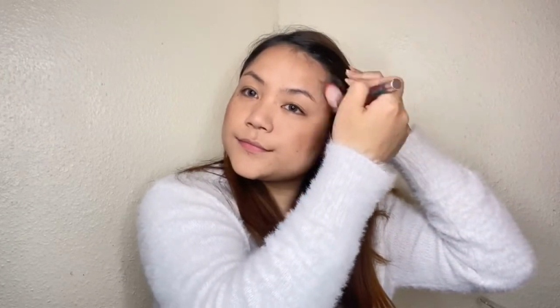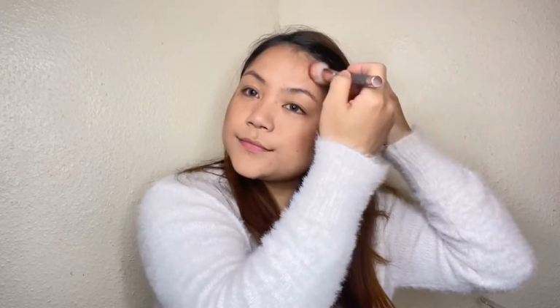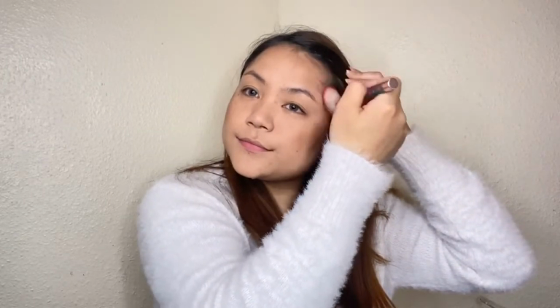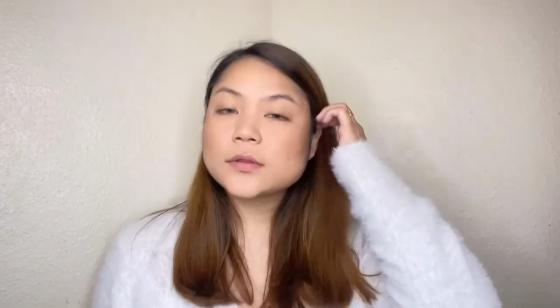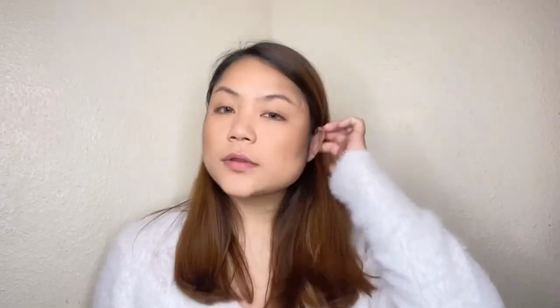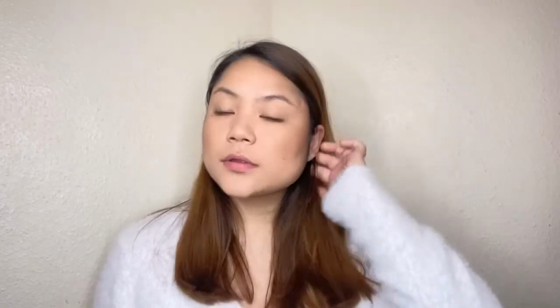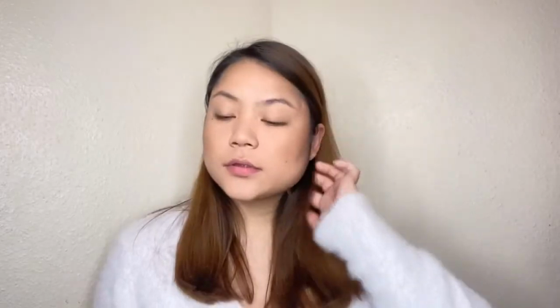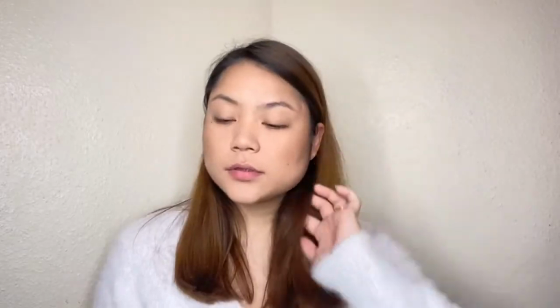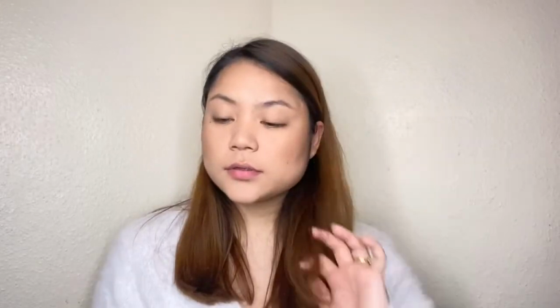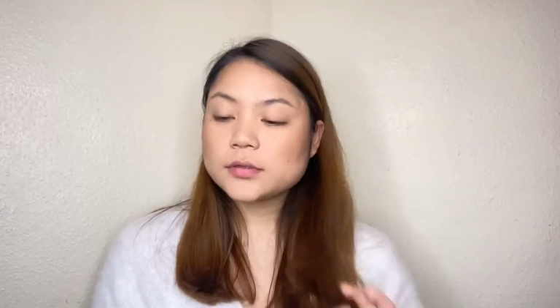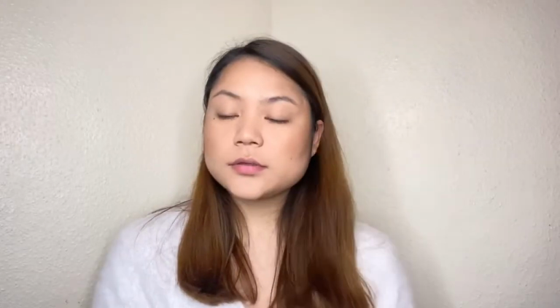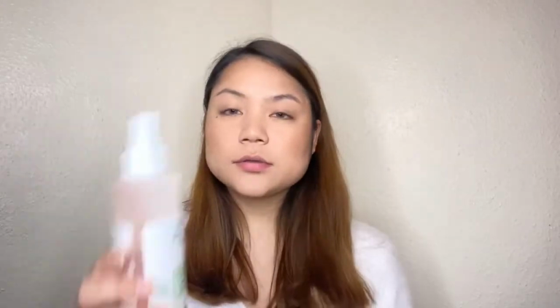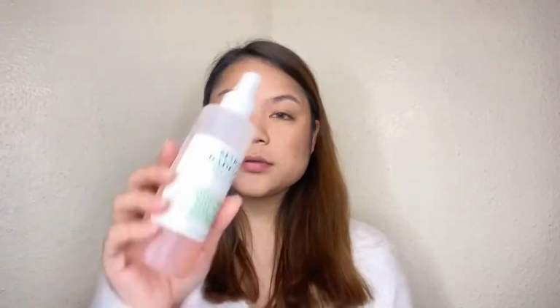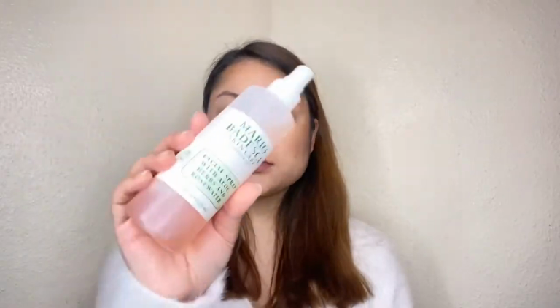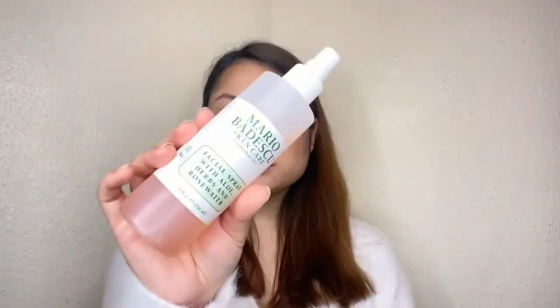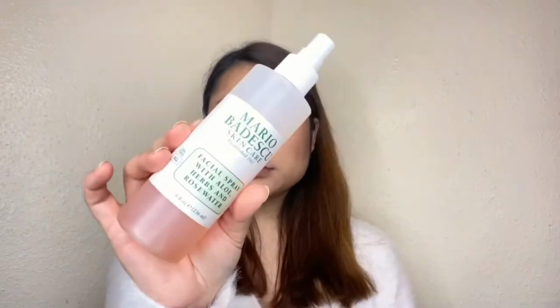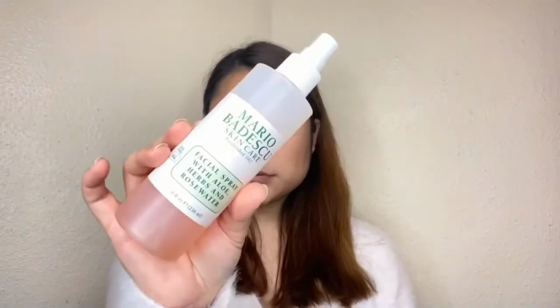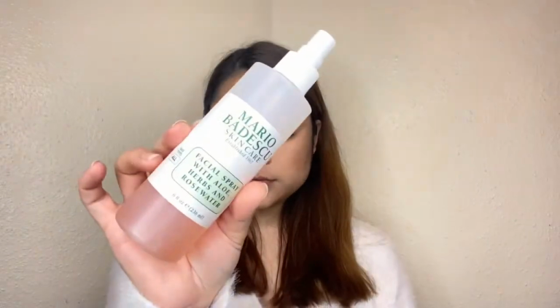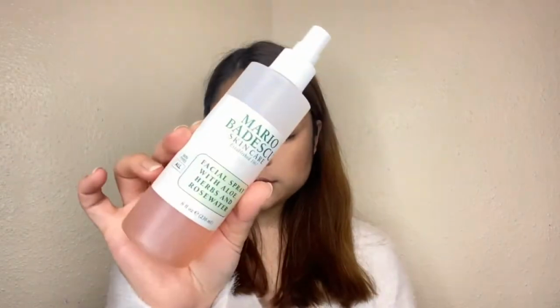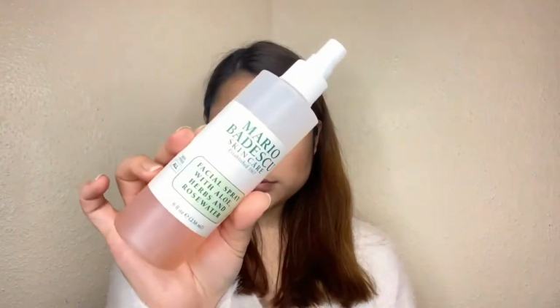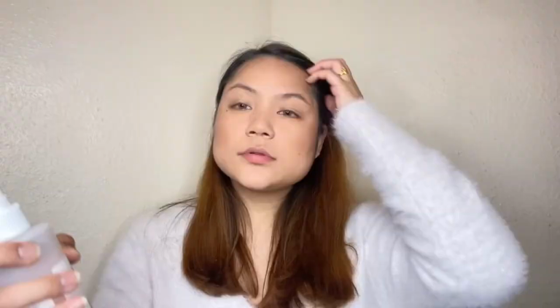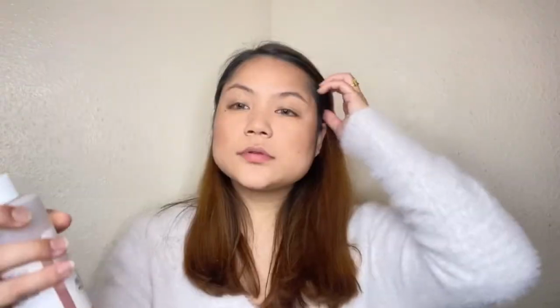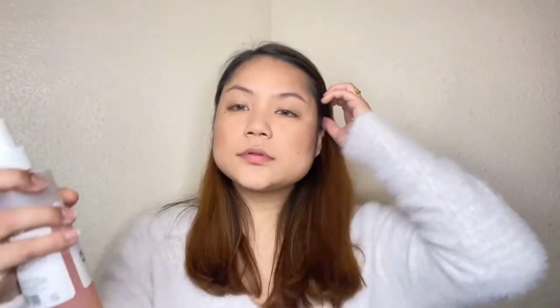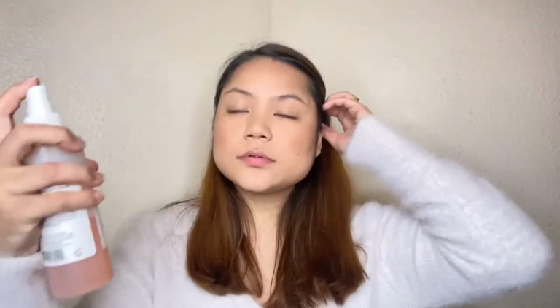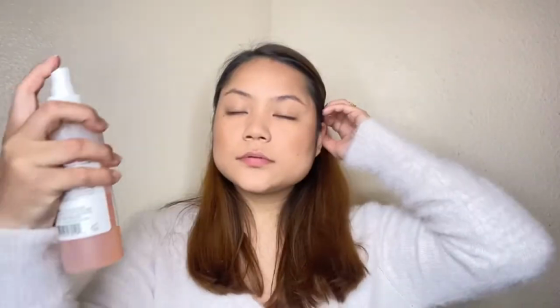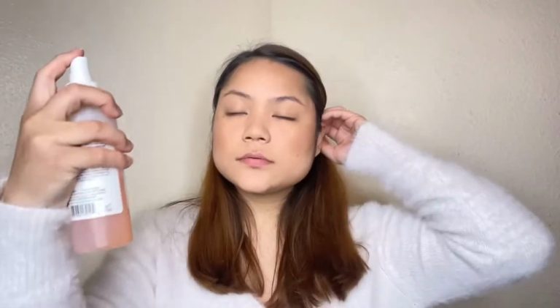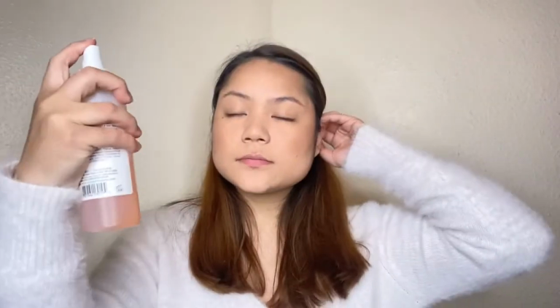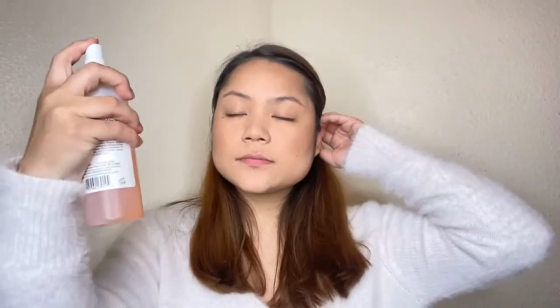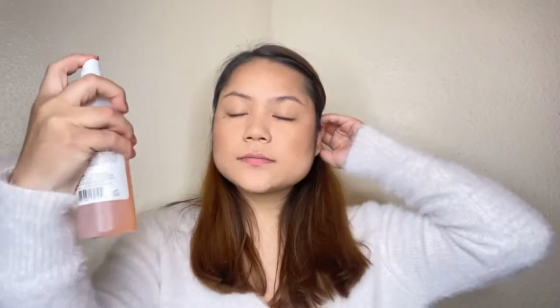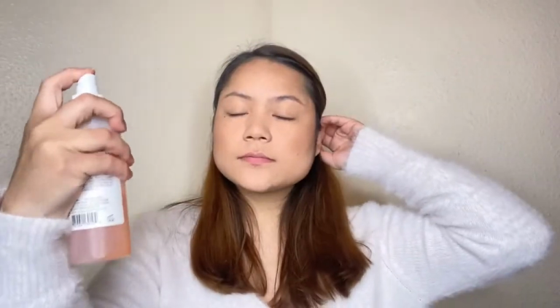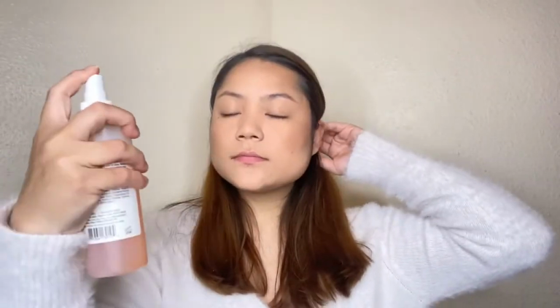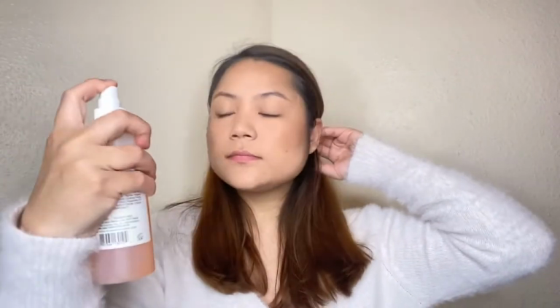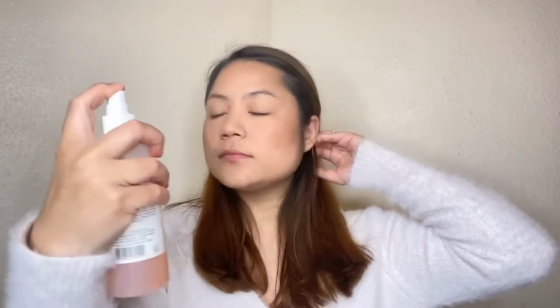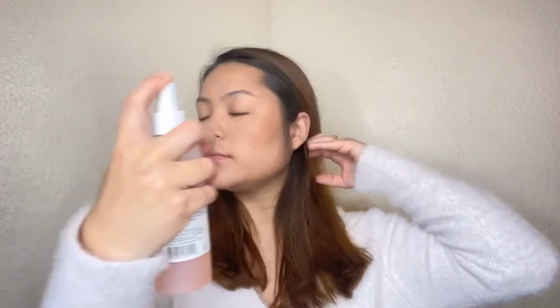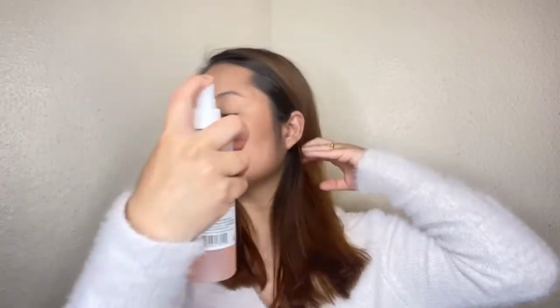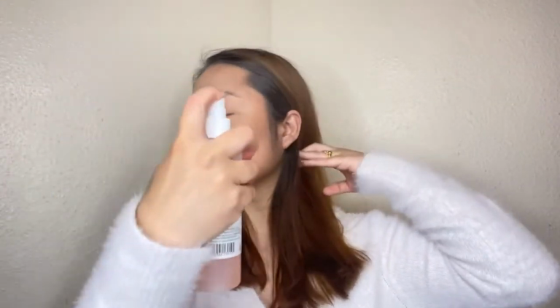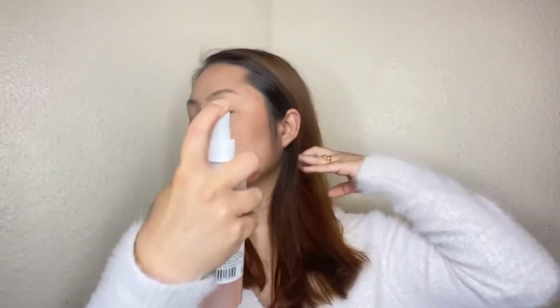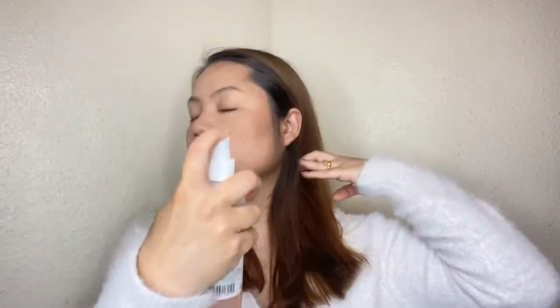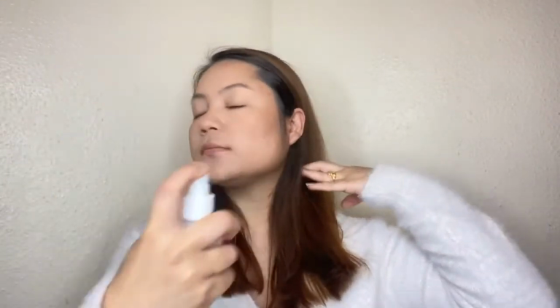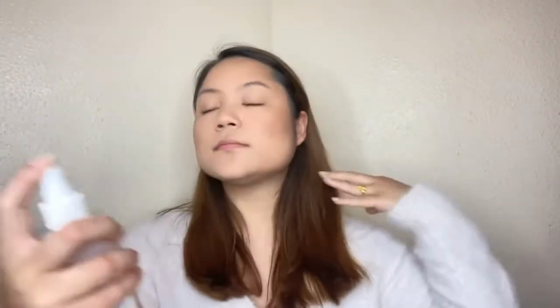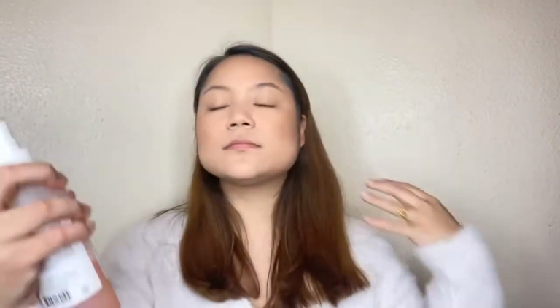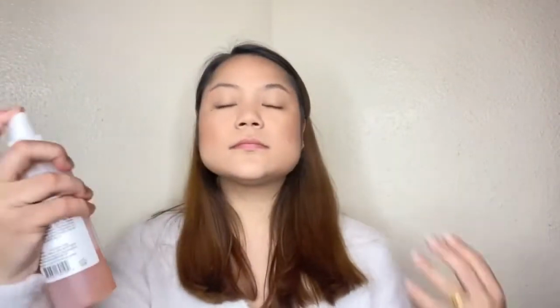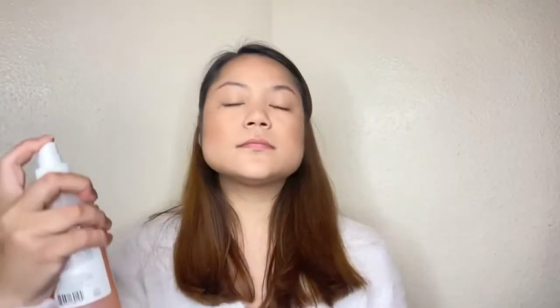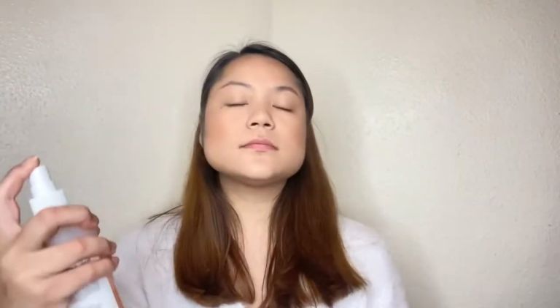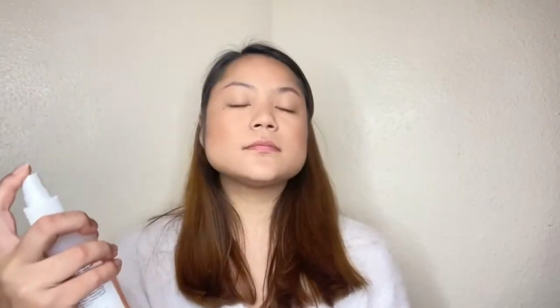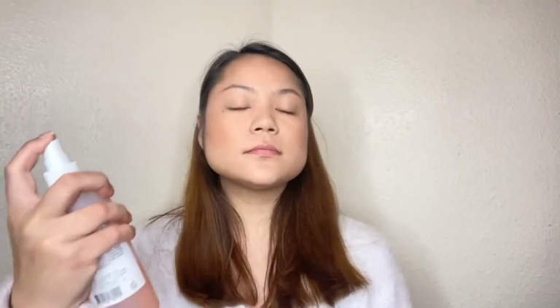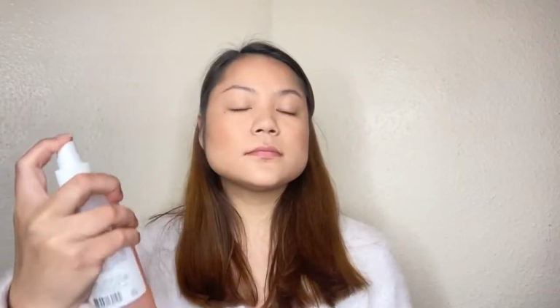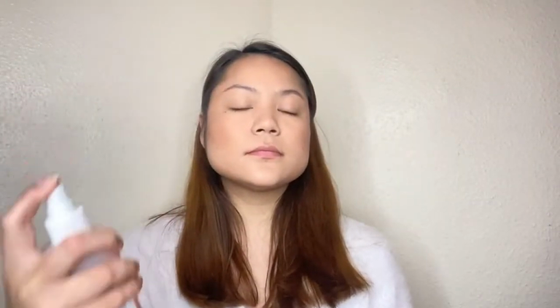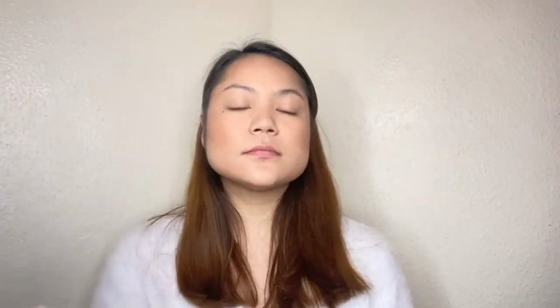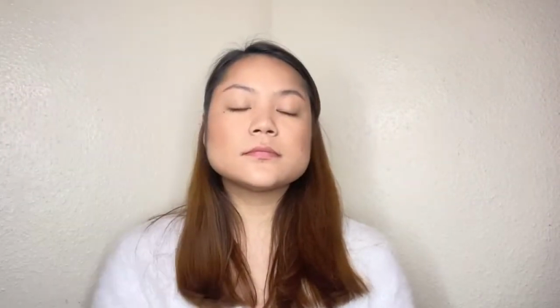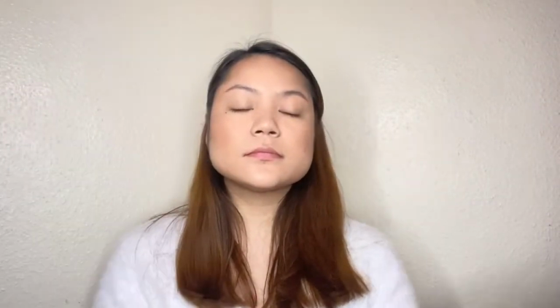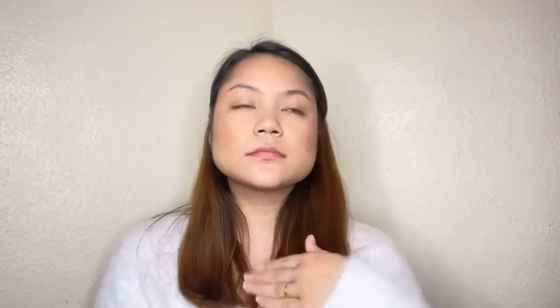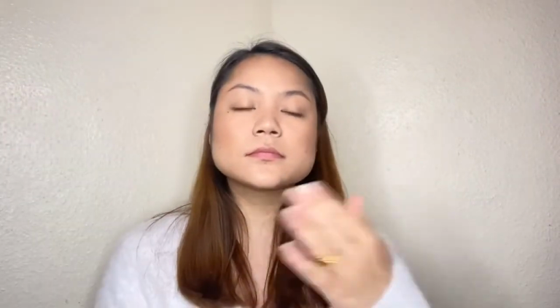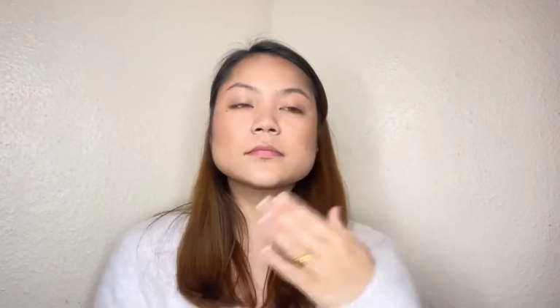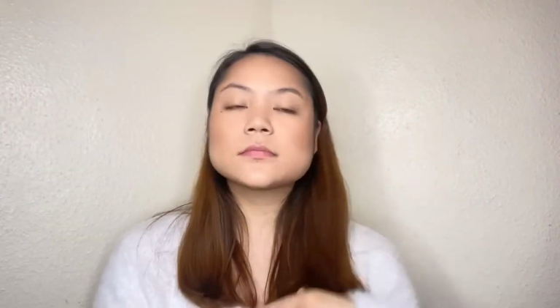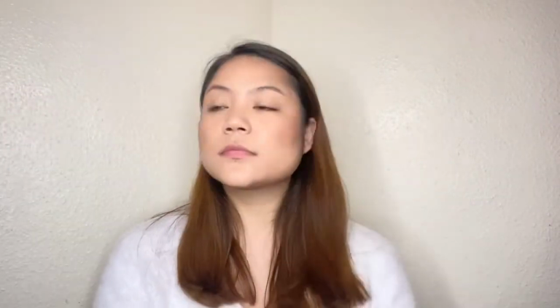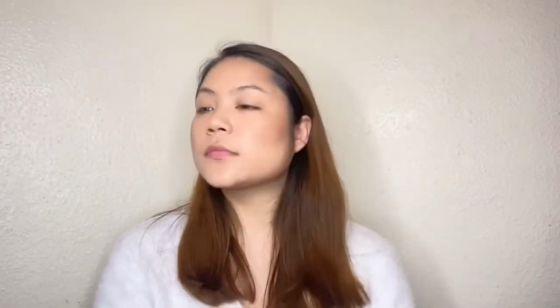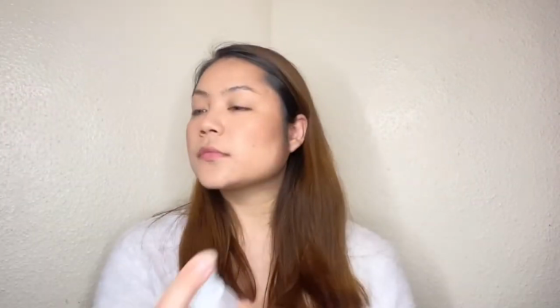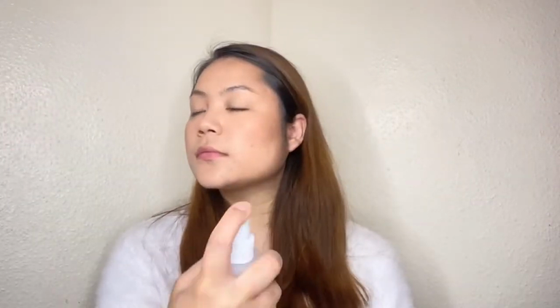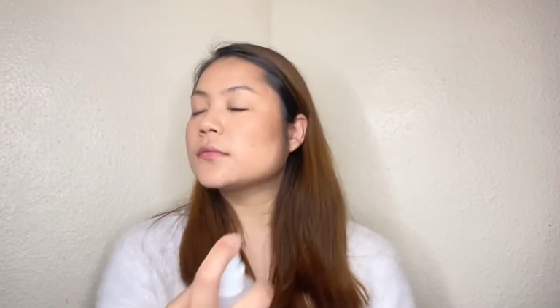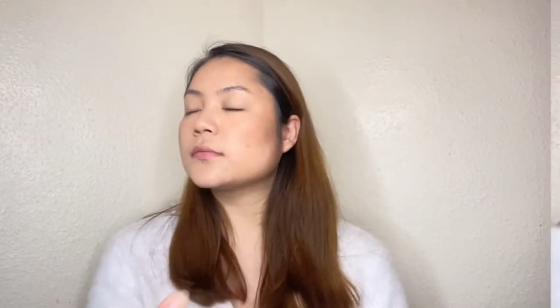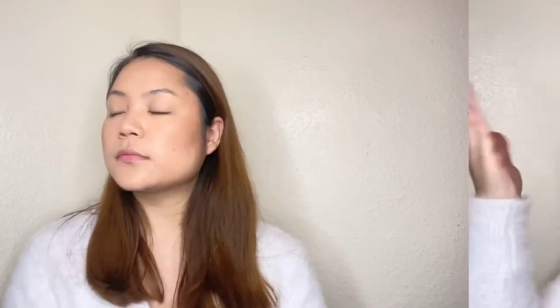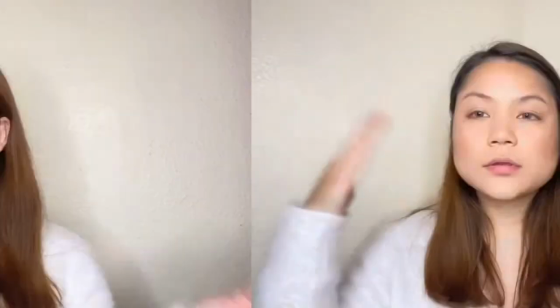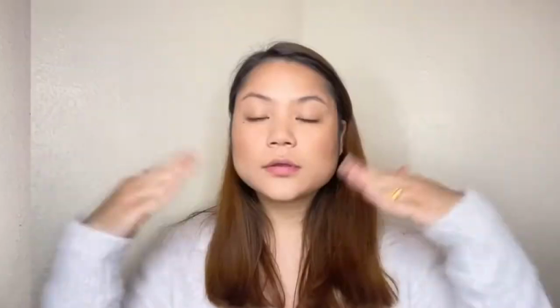I will set half of the makeup. Then I will use a facial spray with aloe and rose water.